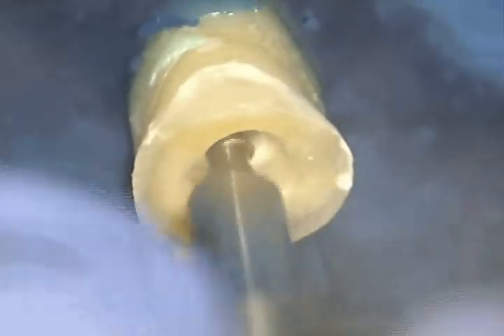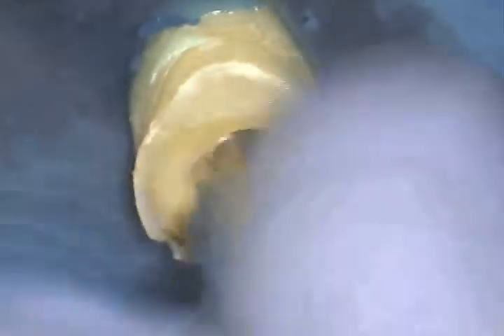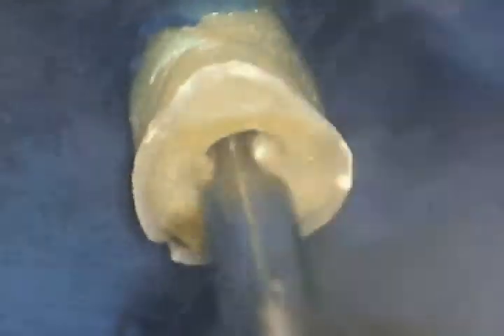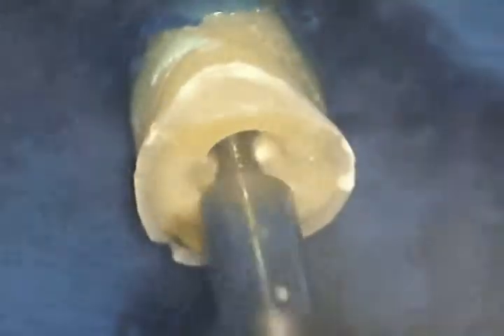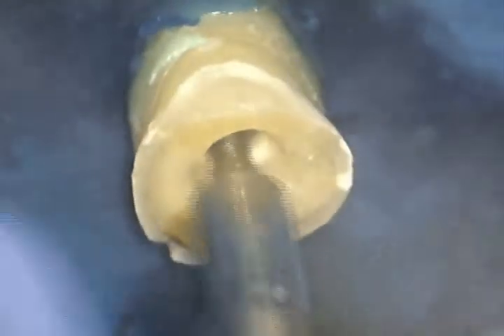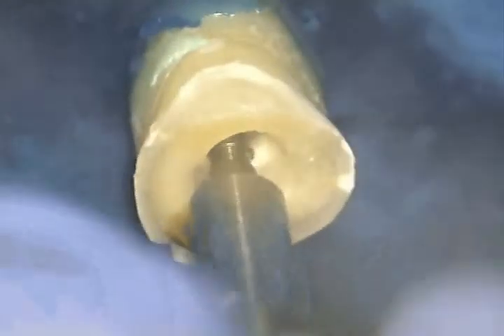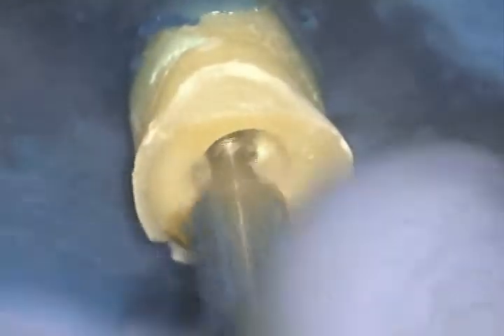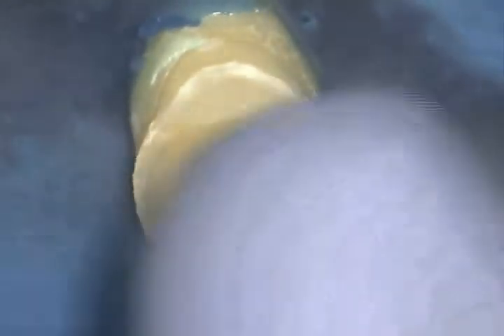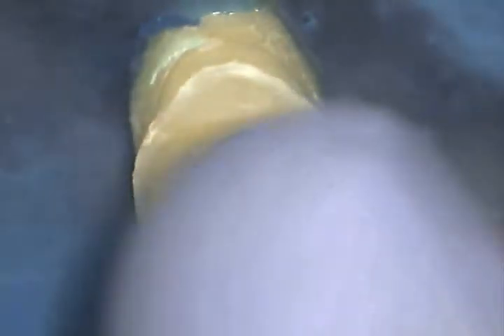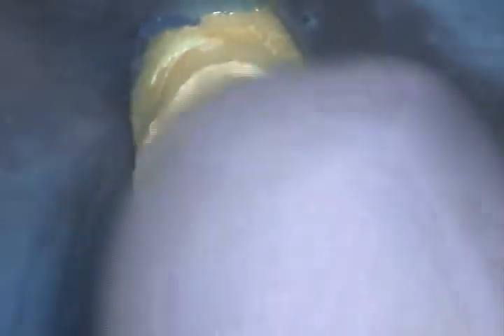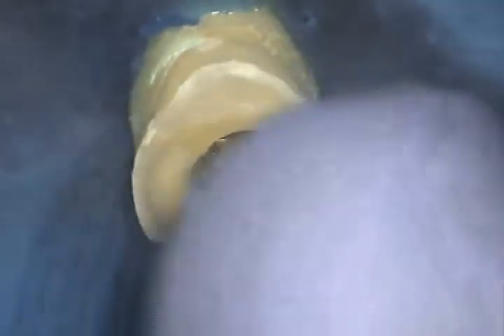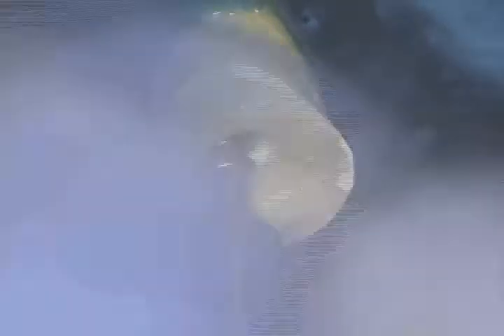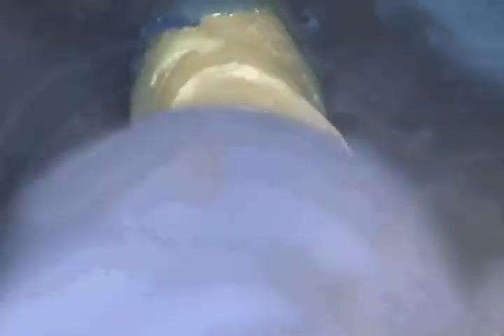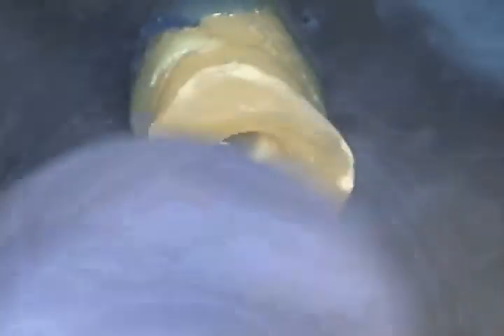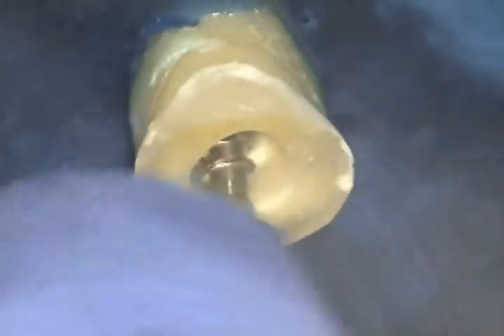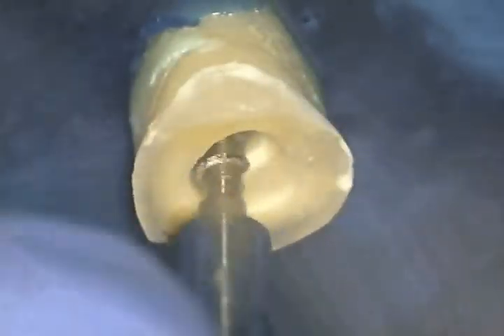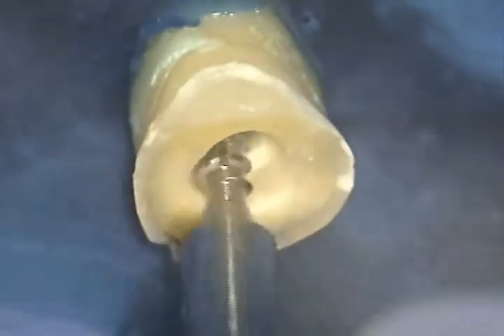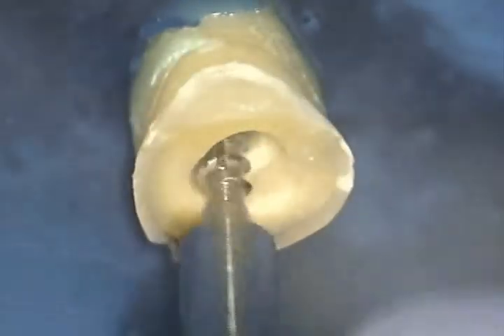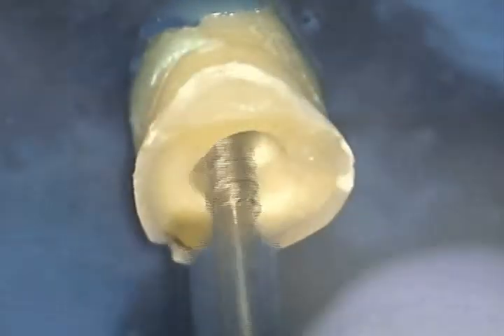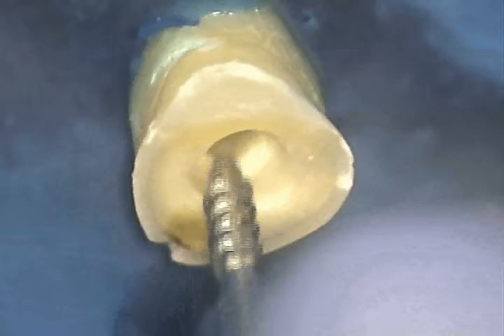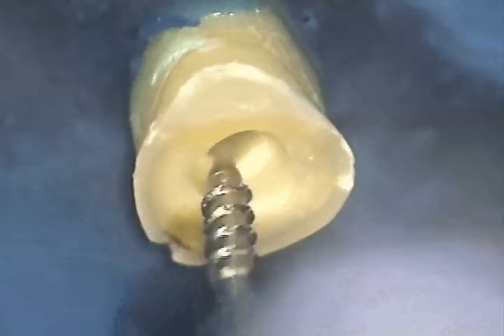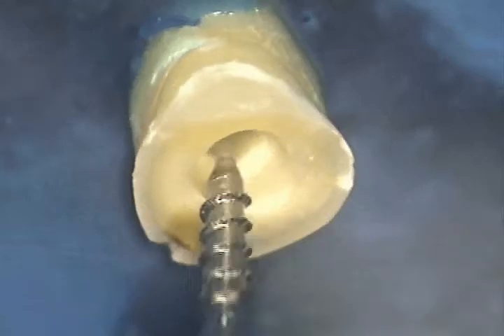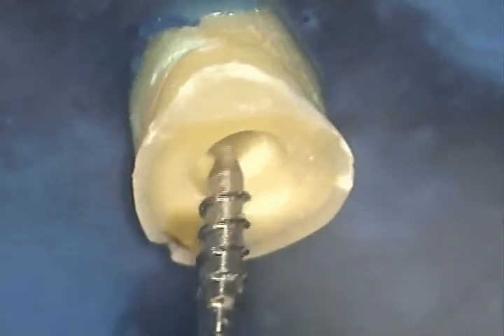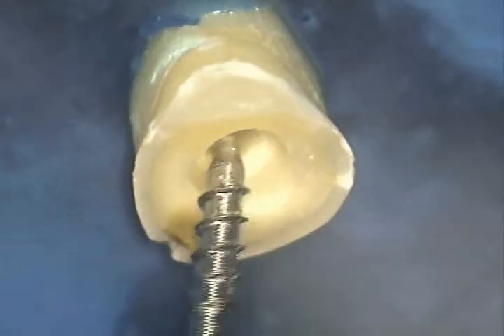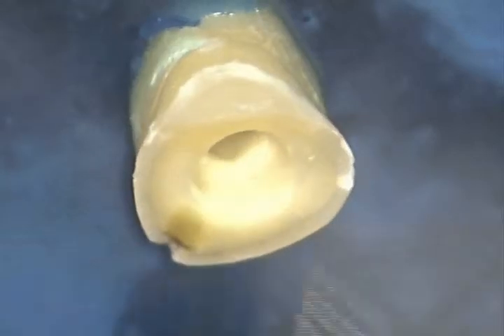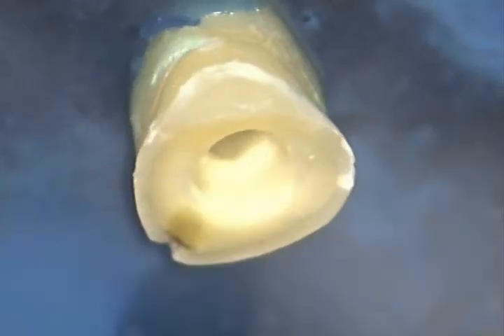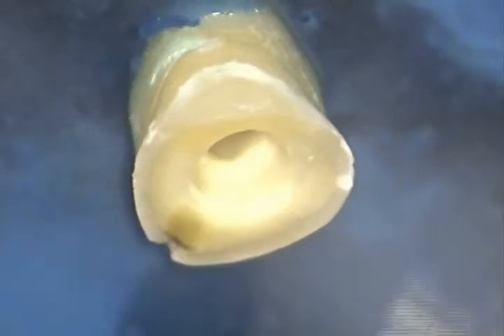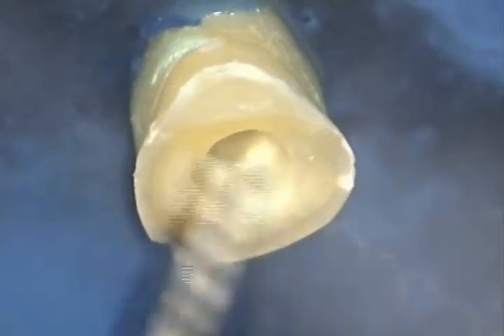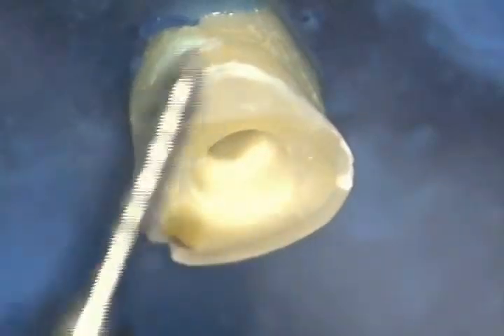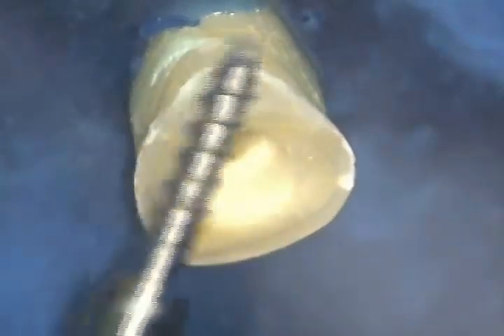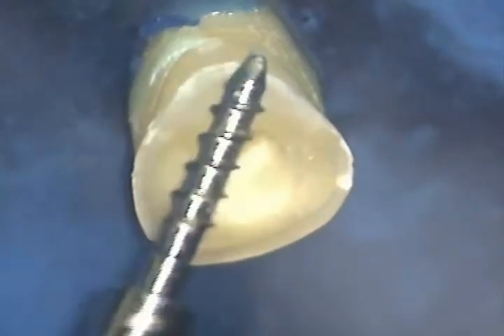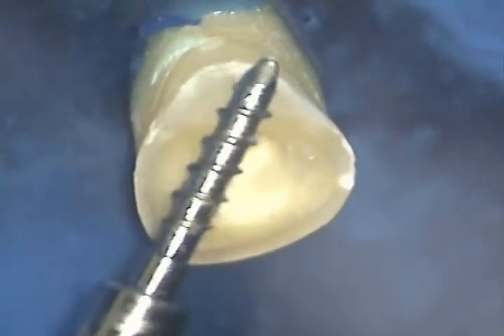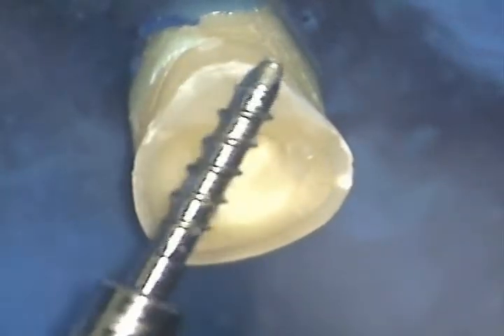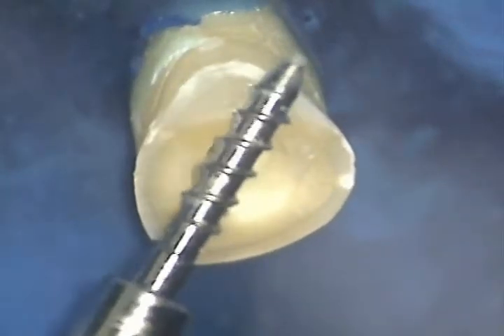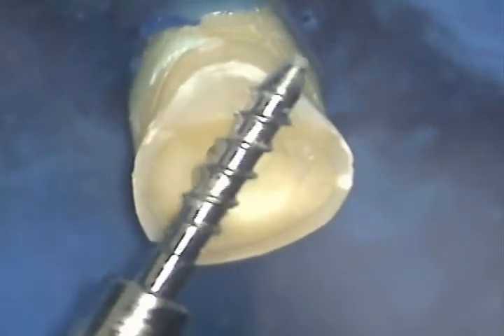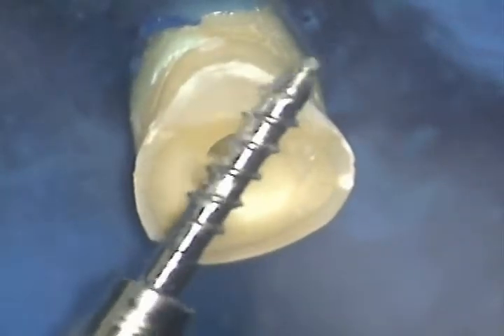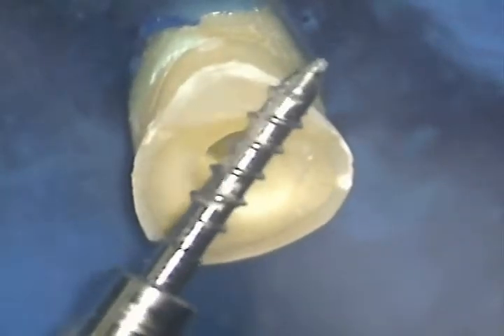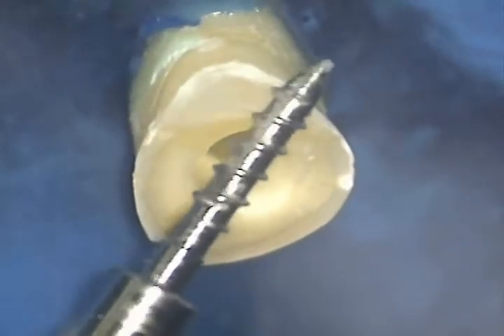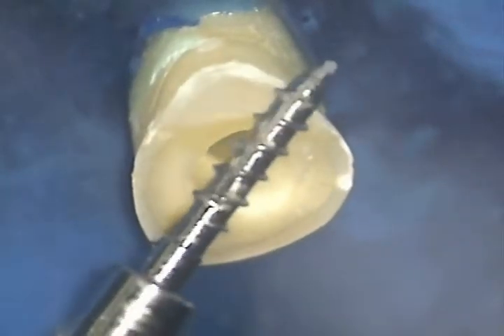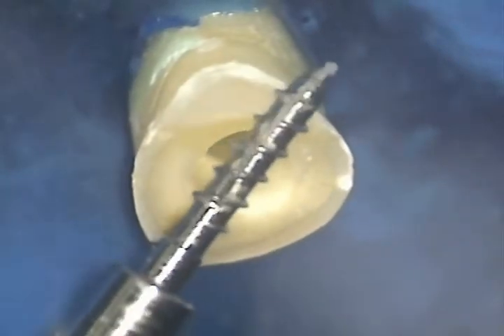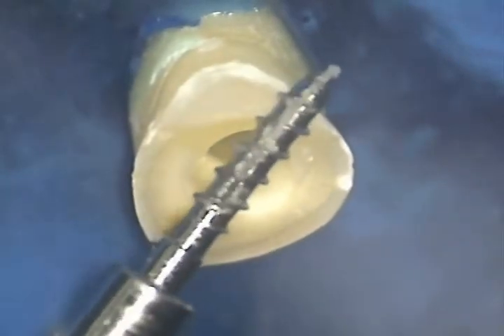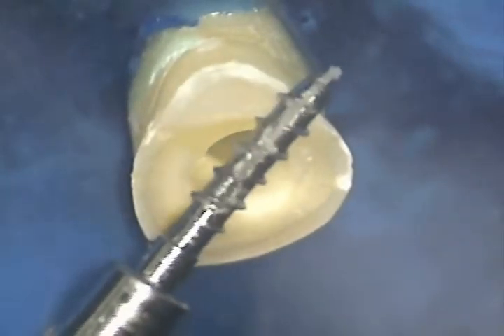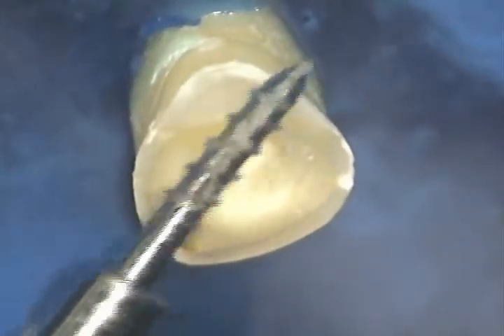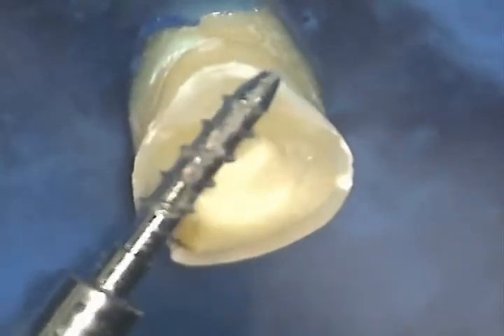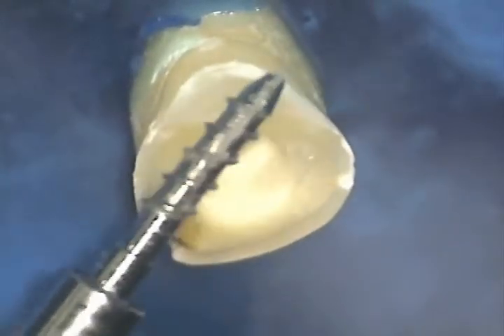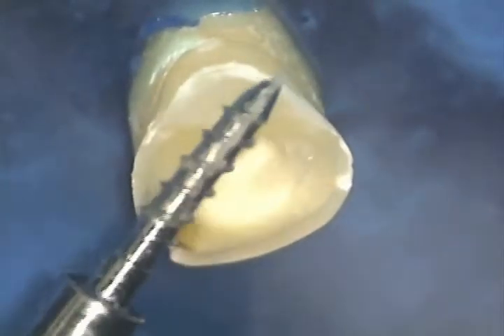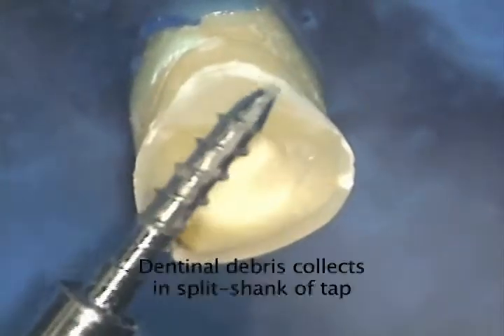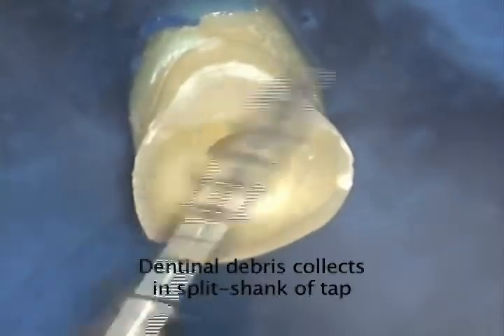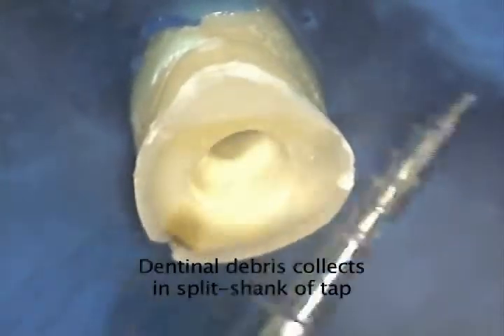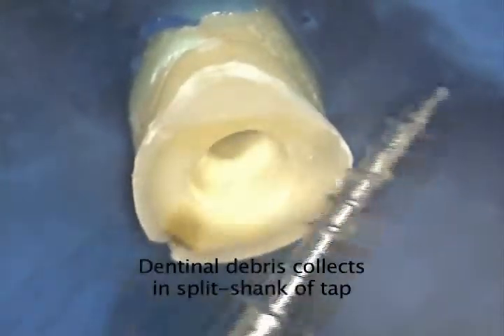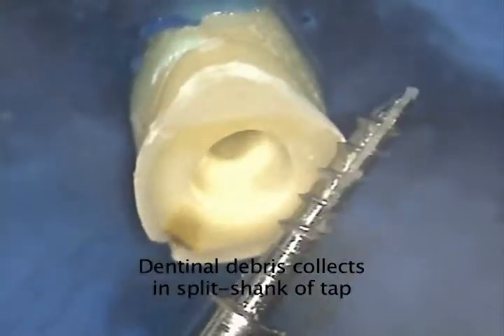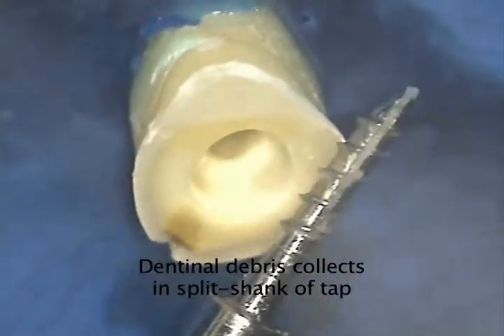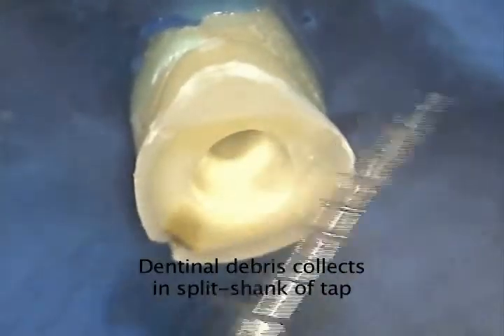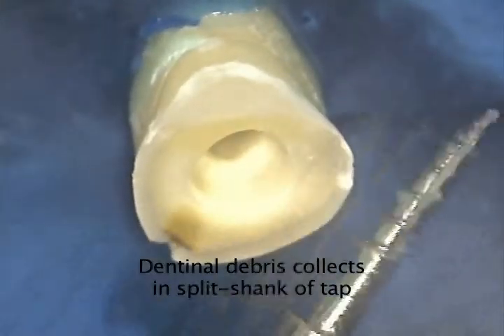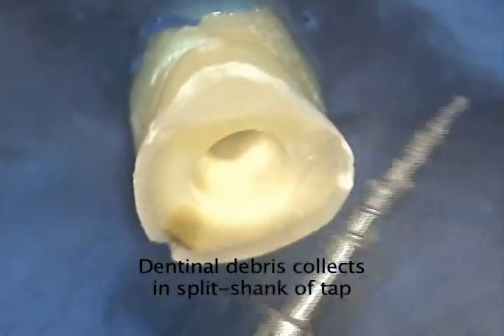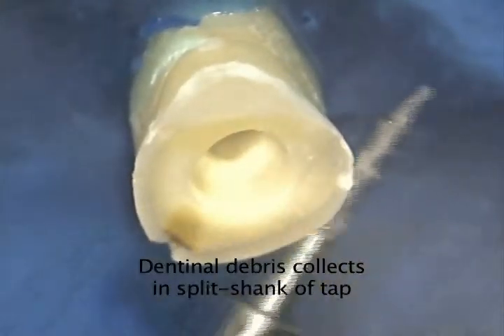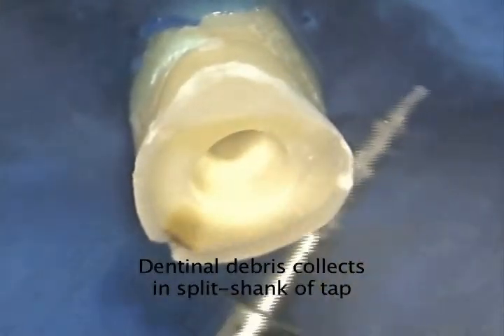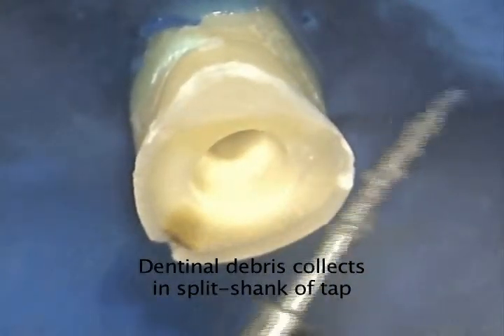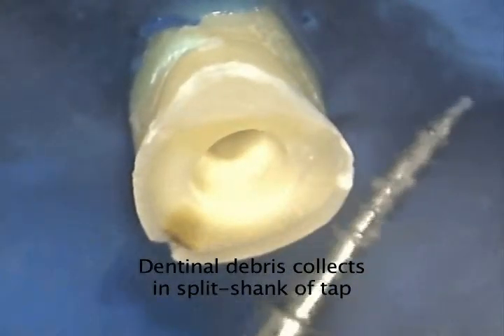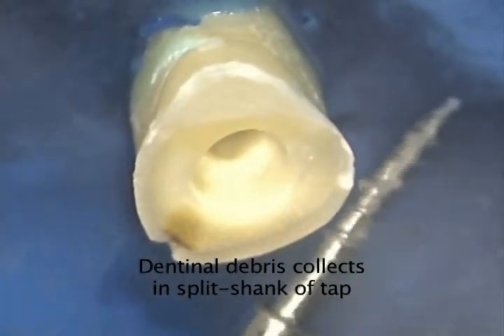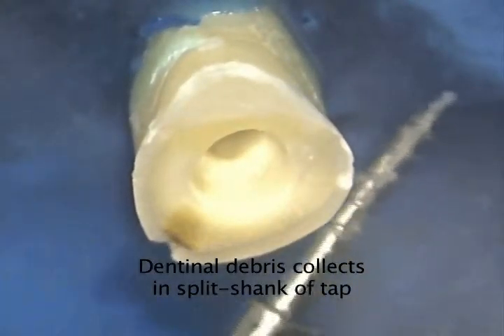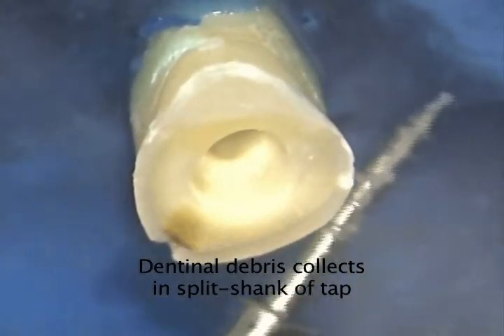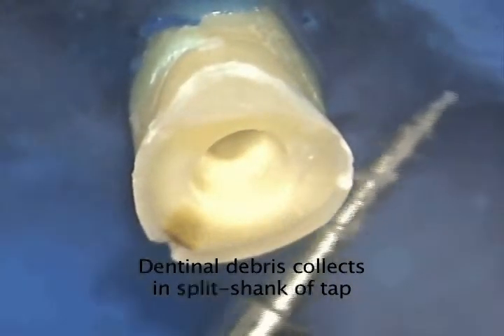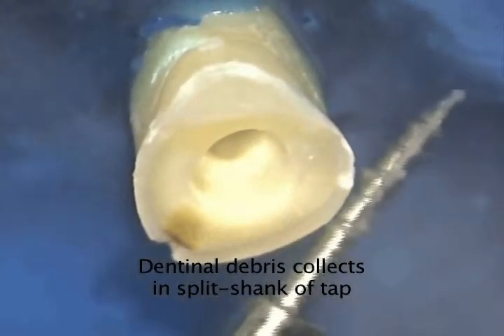If the post hole is too short, thread the tap in as far as it will go. Once the threads are created, the tap is removed from the root.